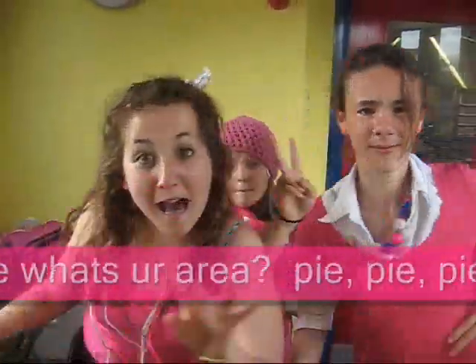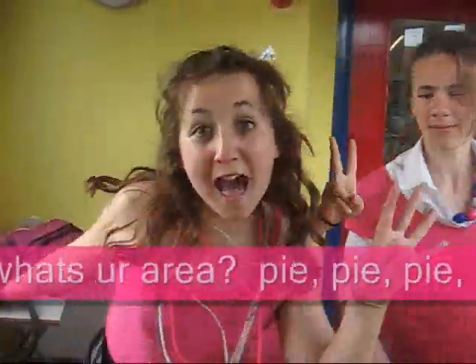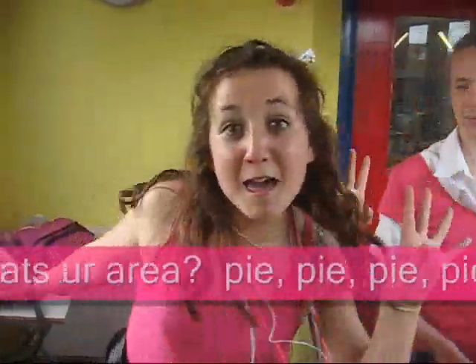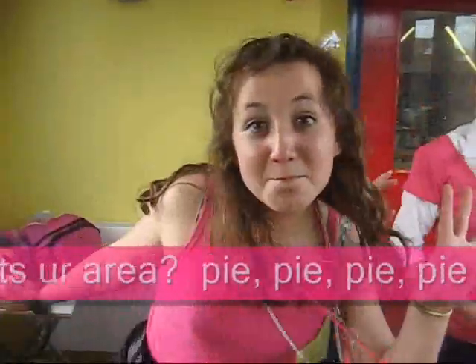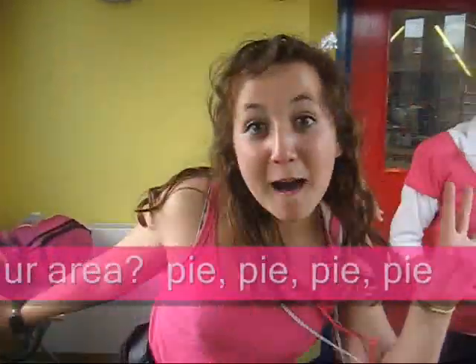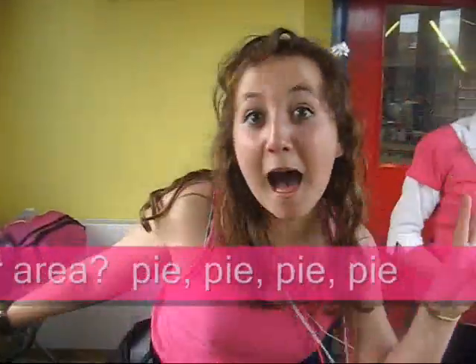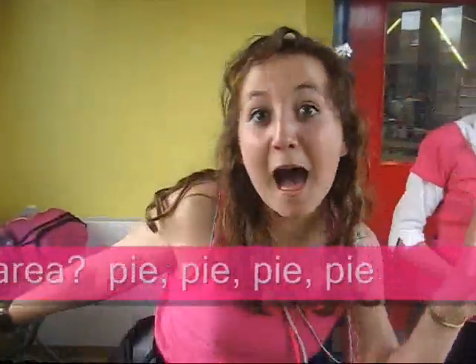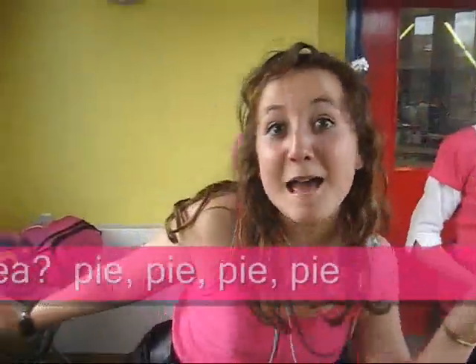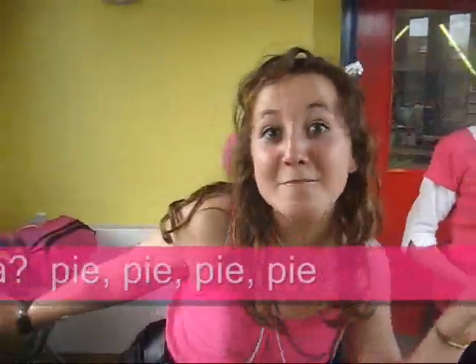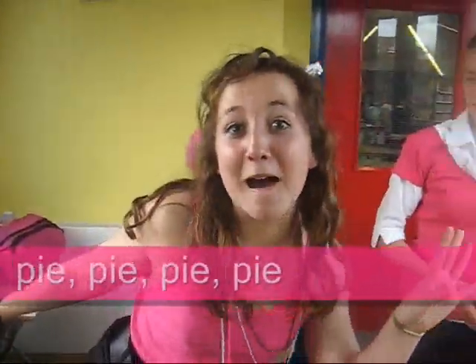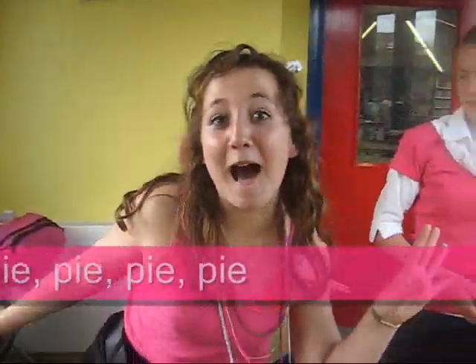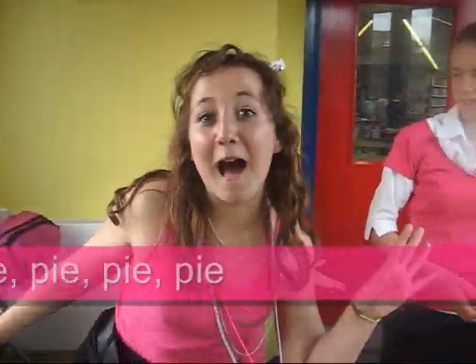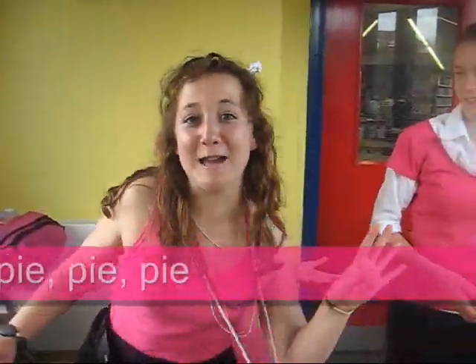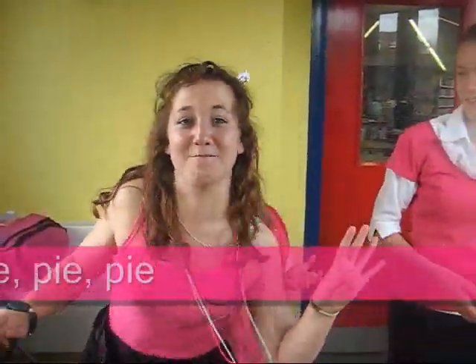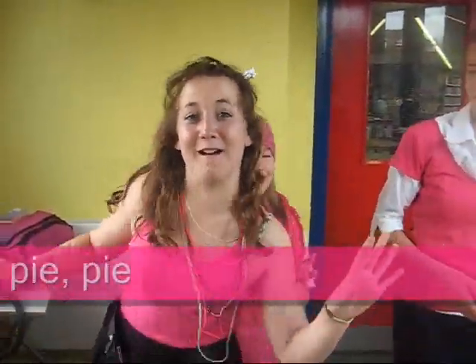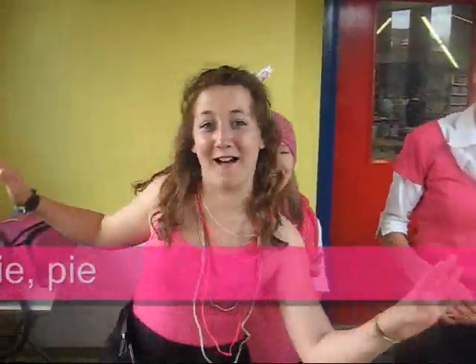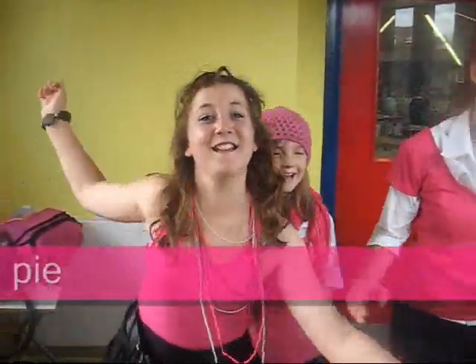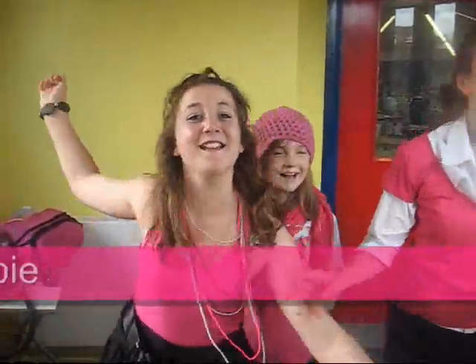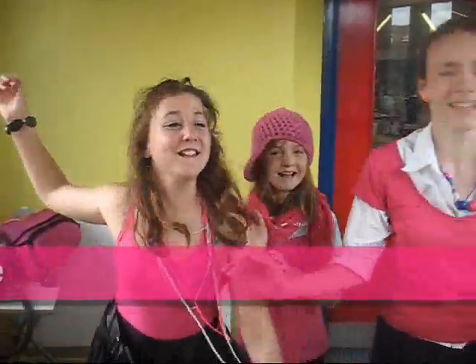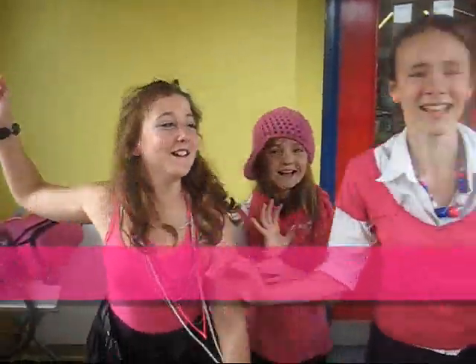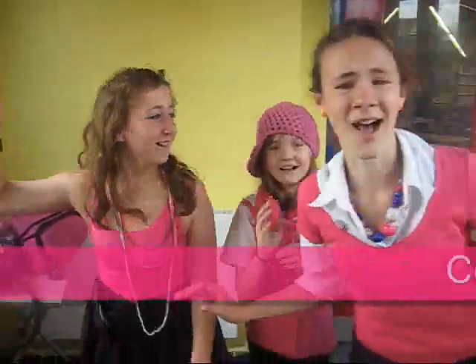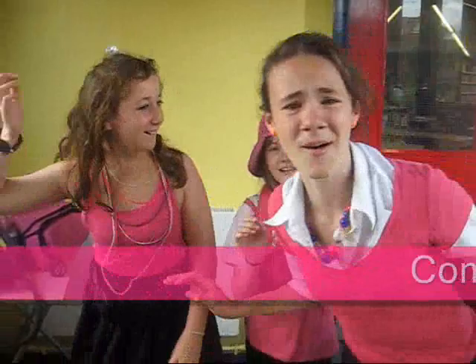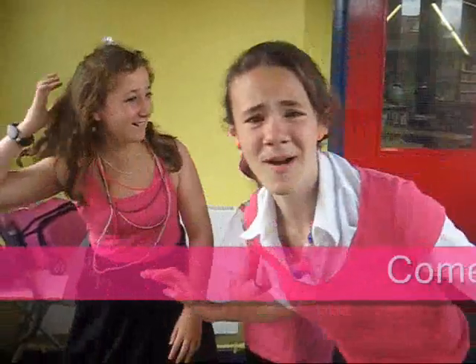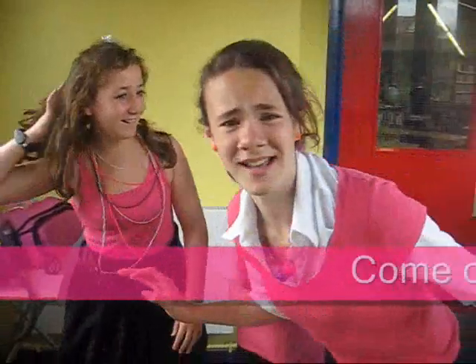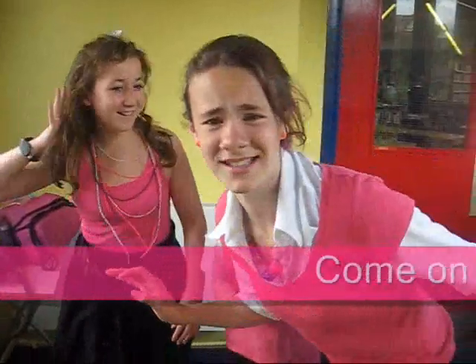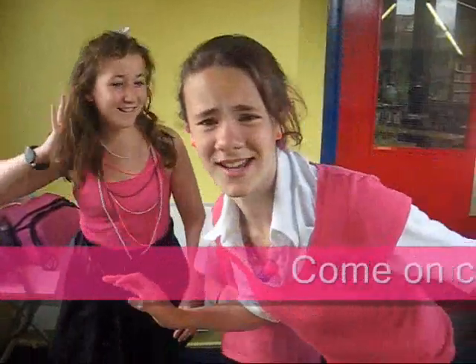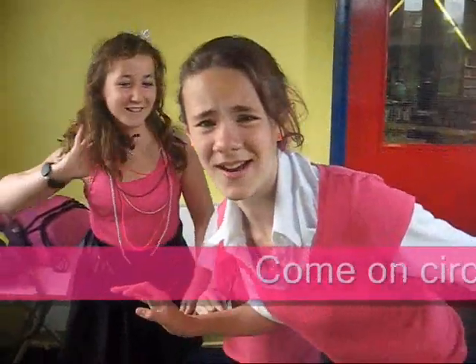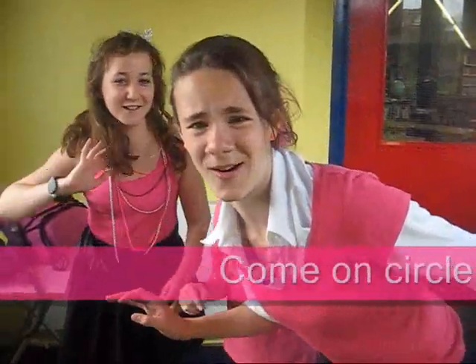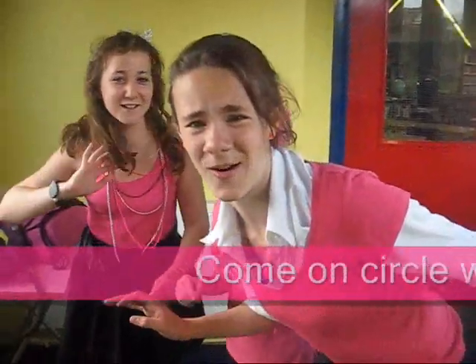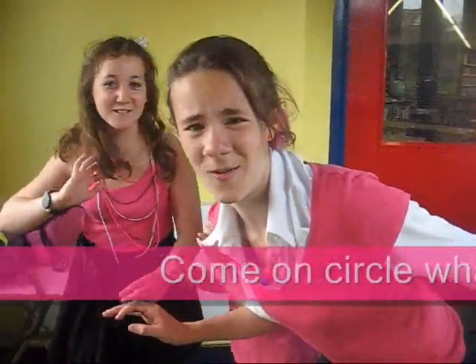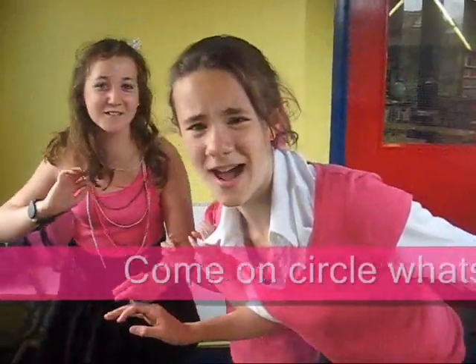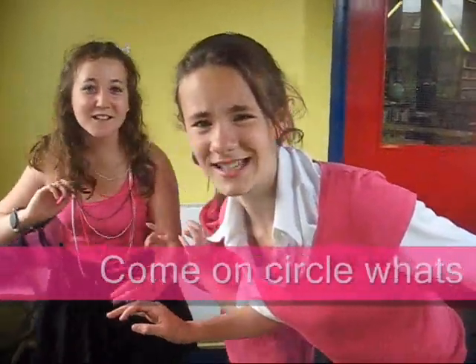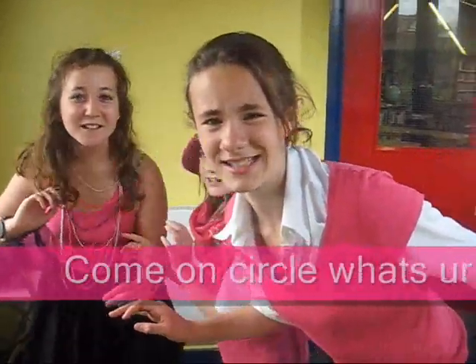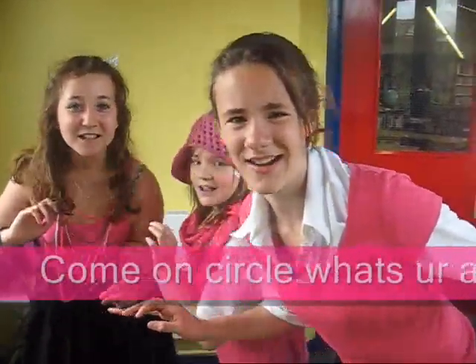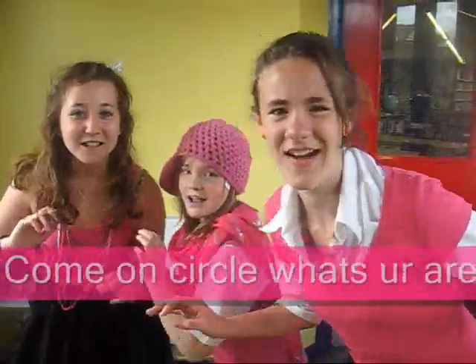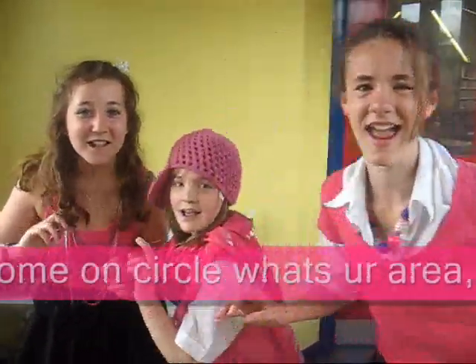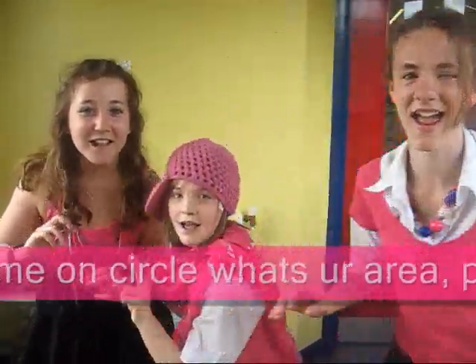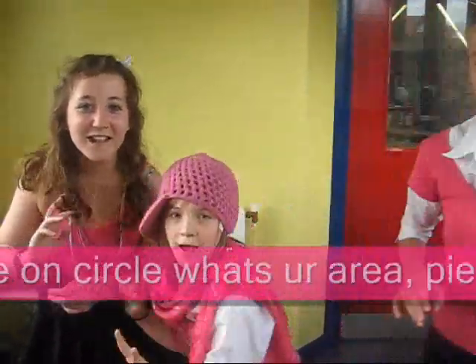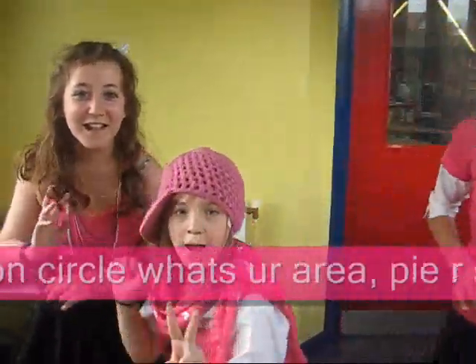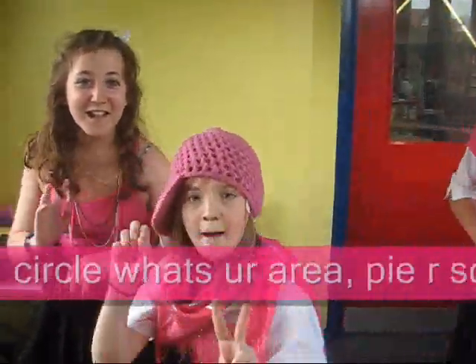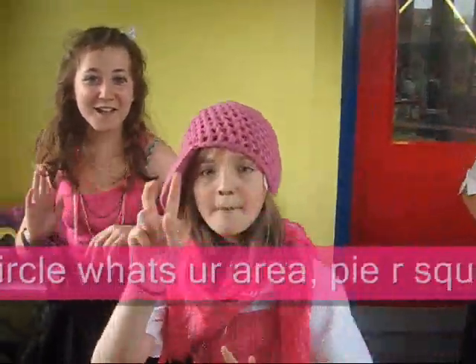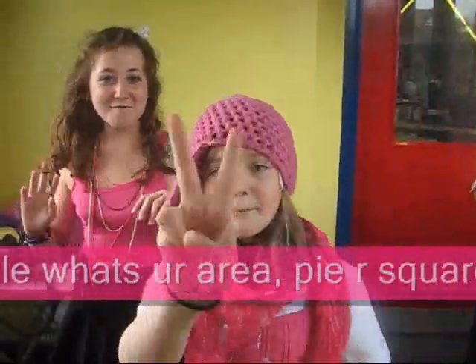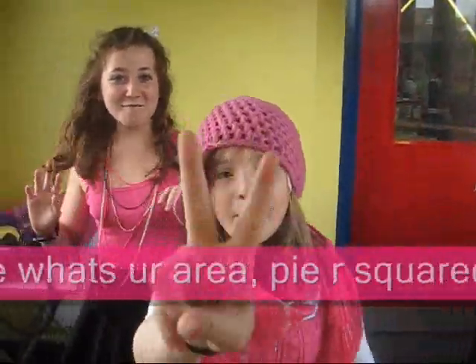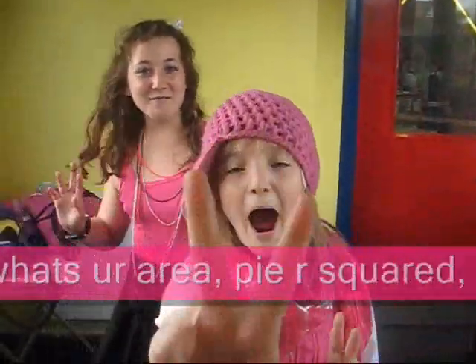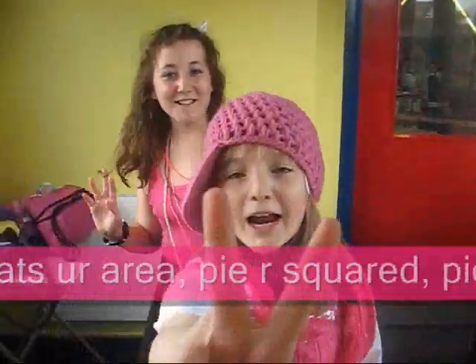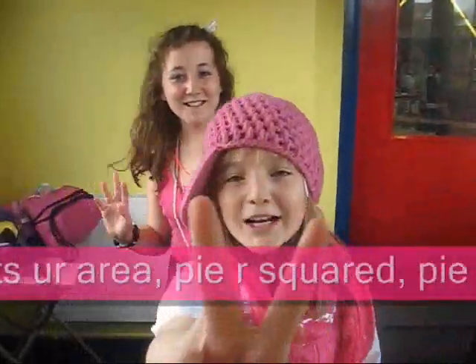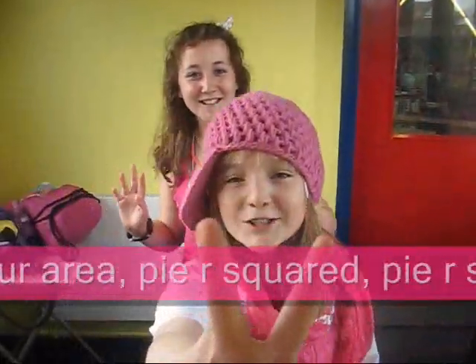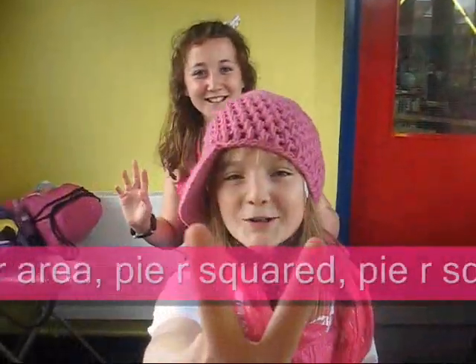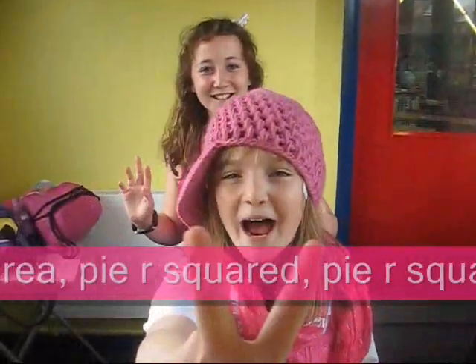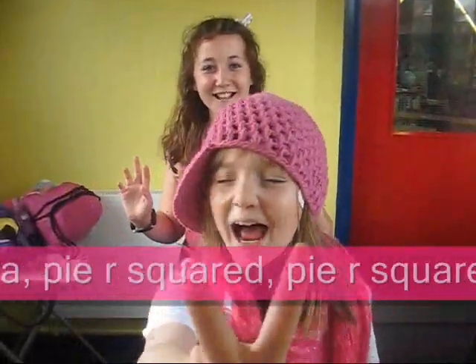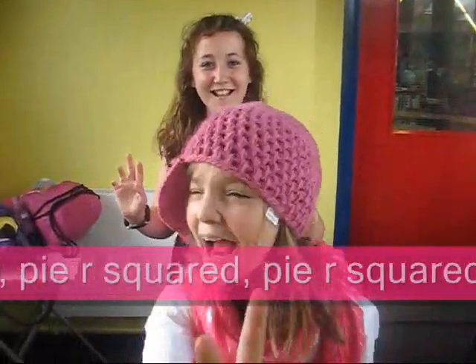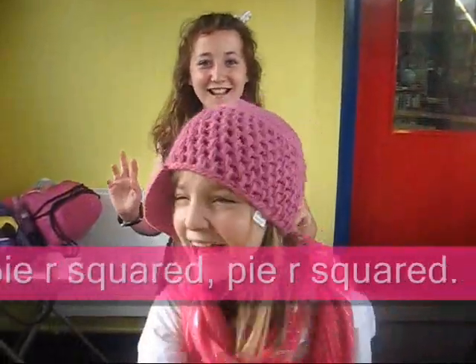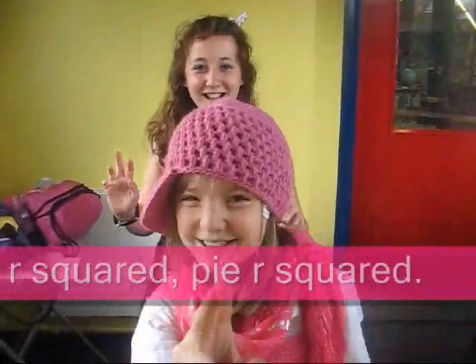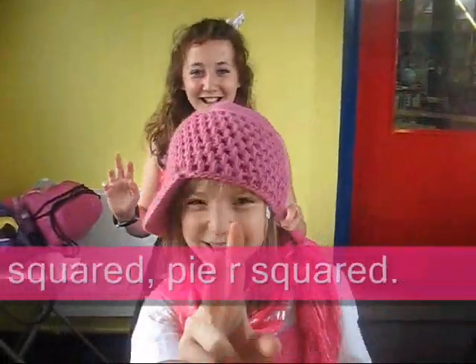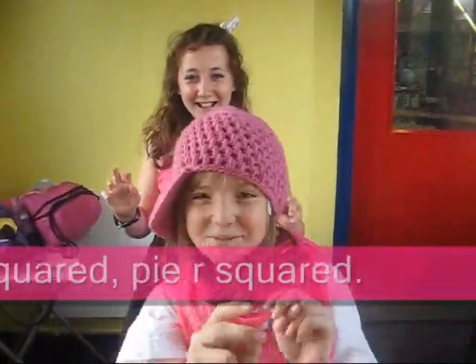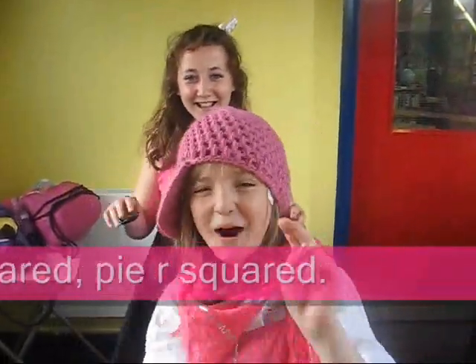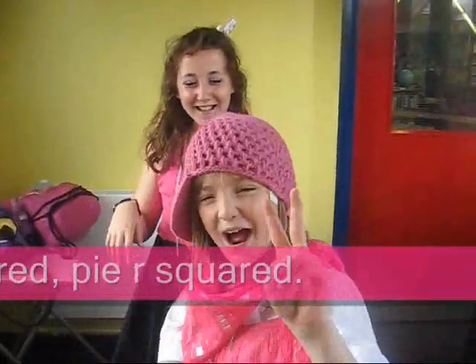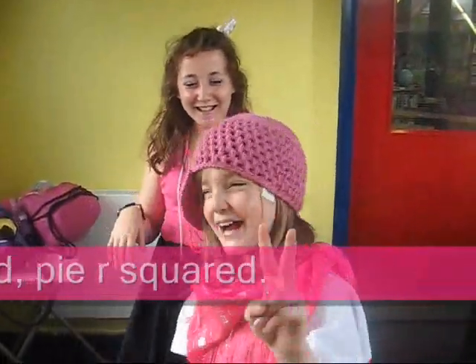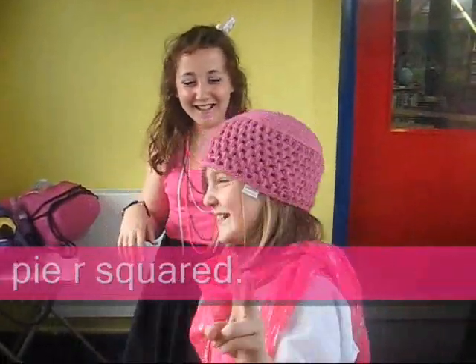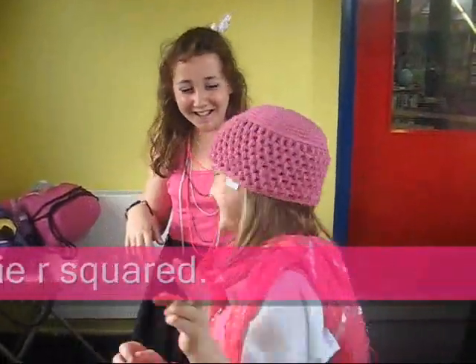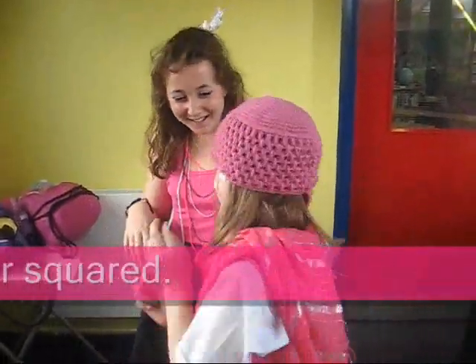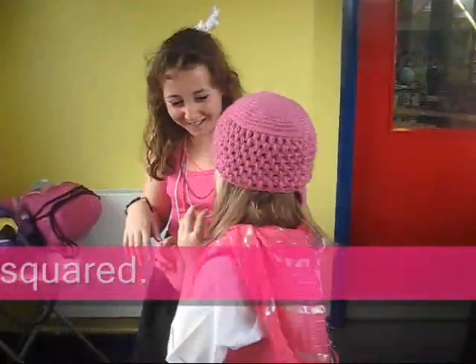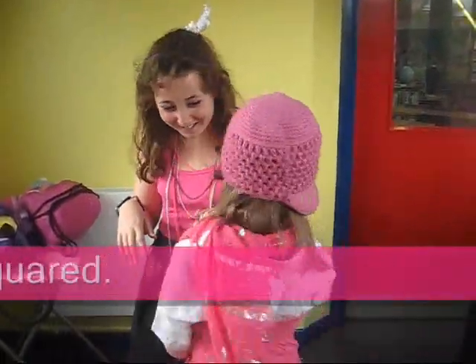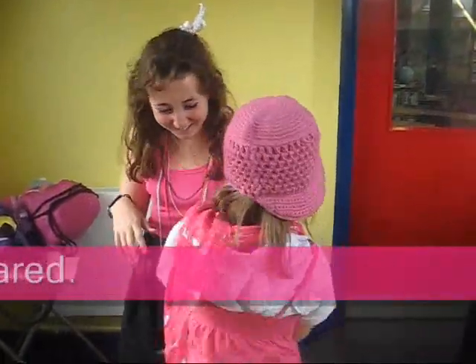Pi, pi, pi, pi. Come on circle, watch your area. Pi square! Pi square!